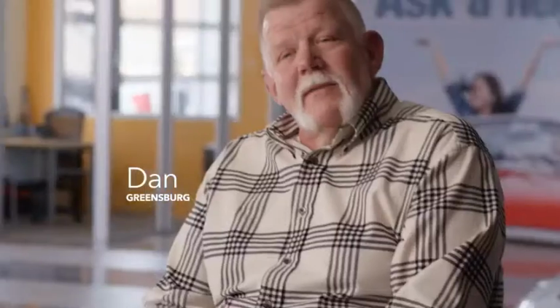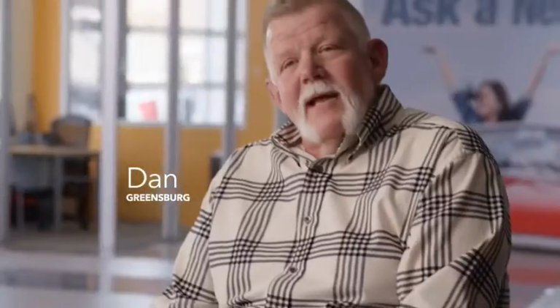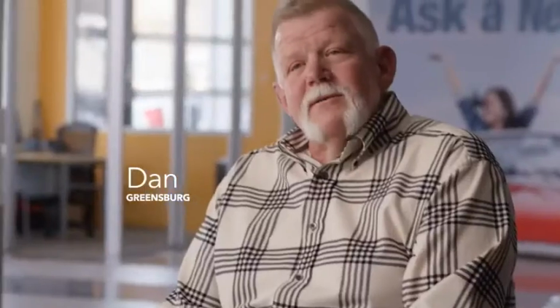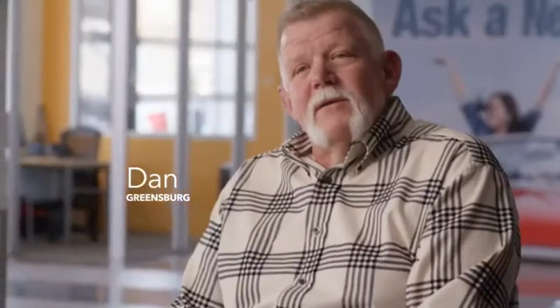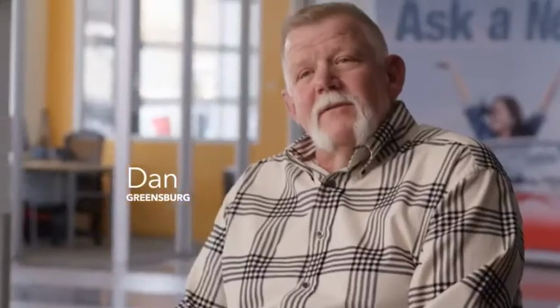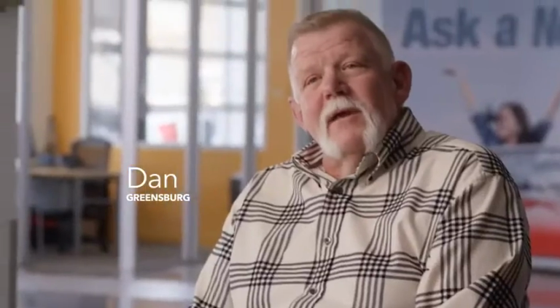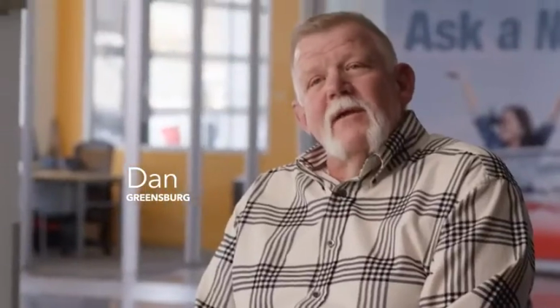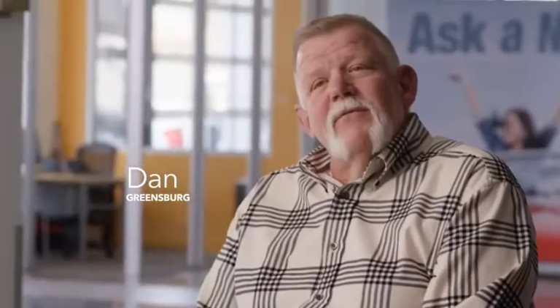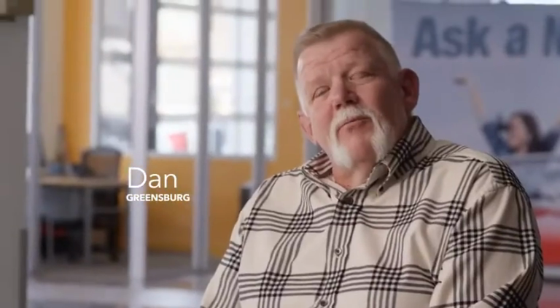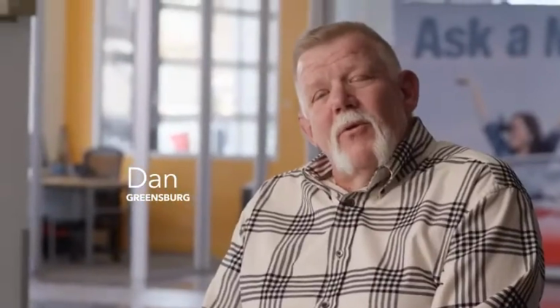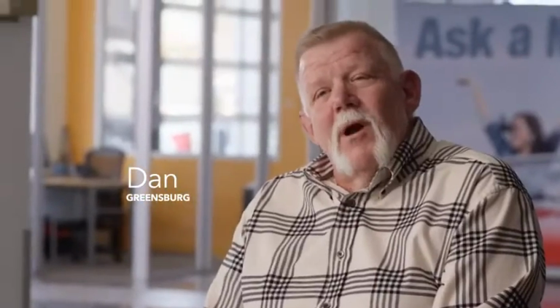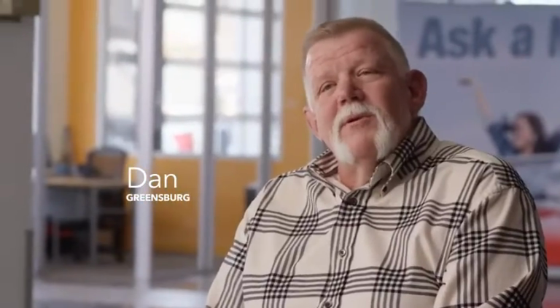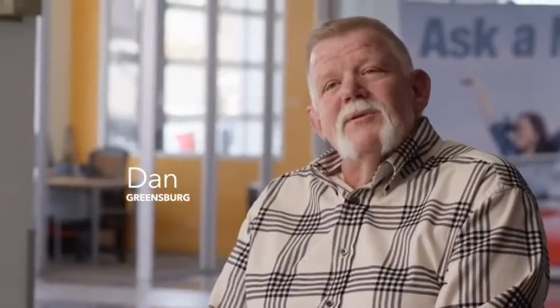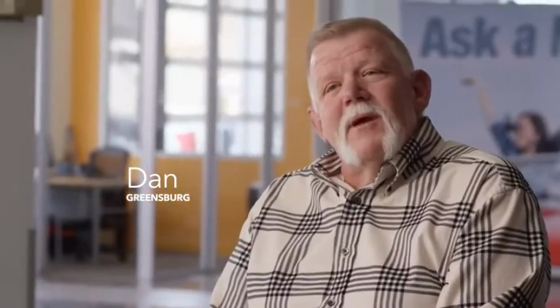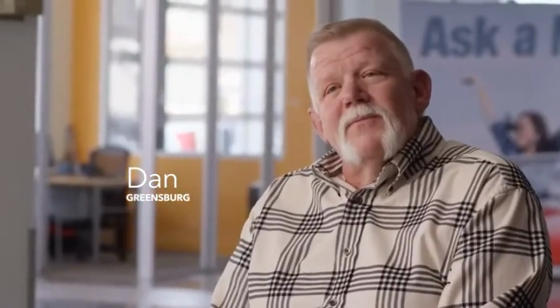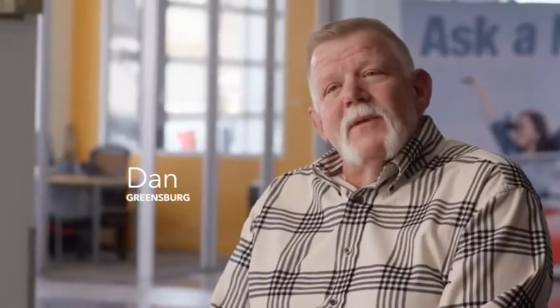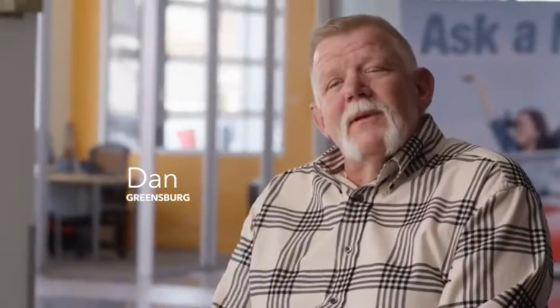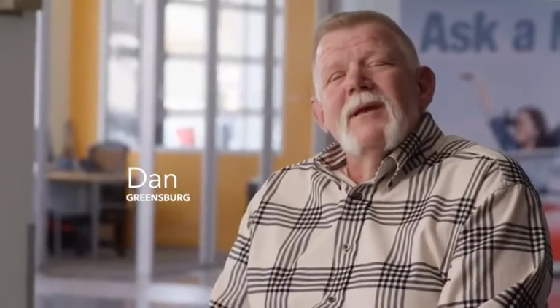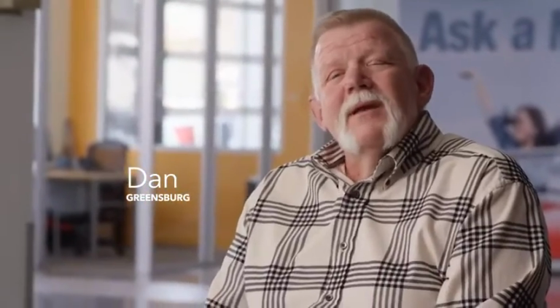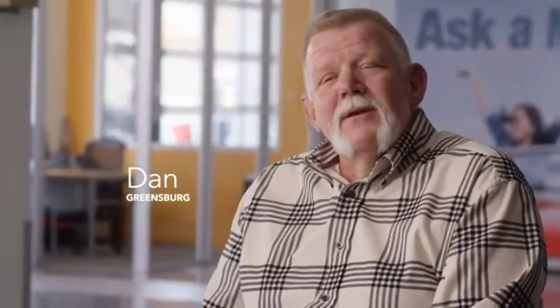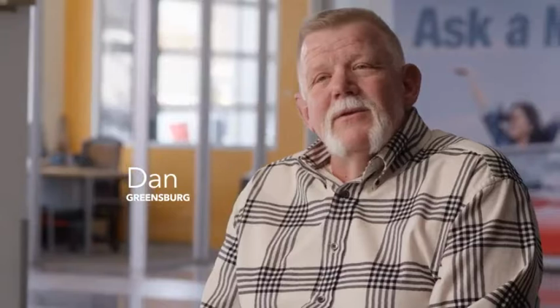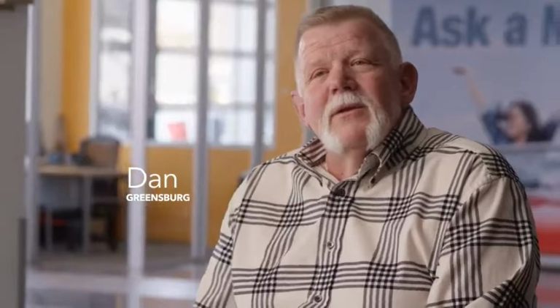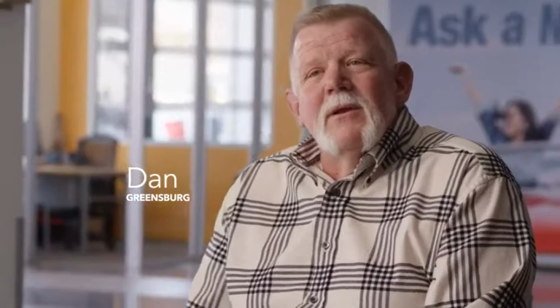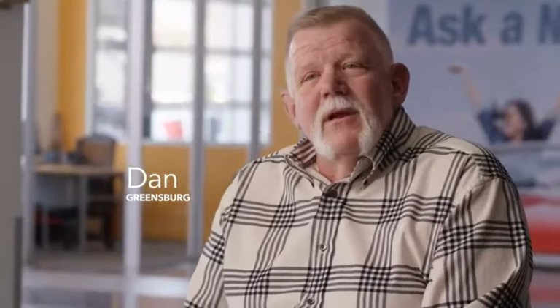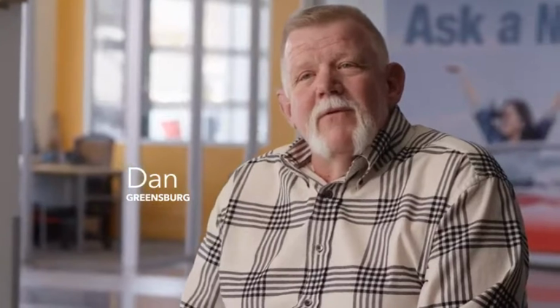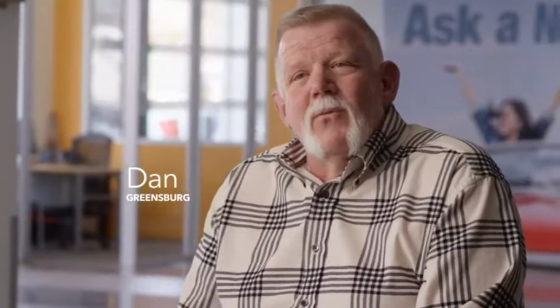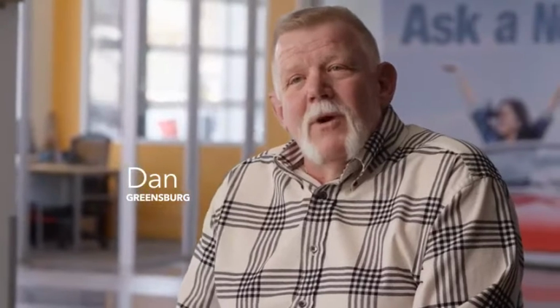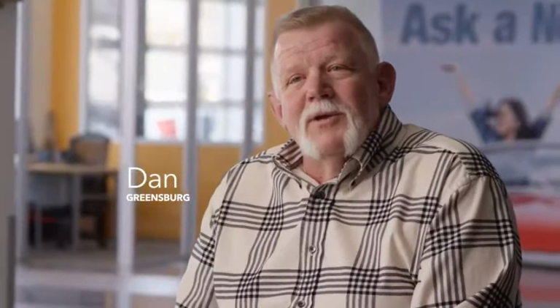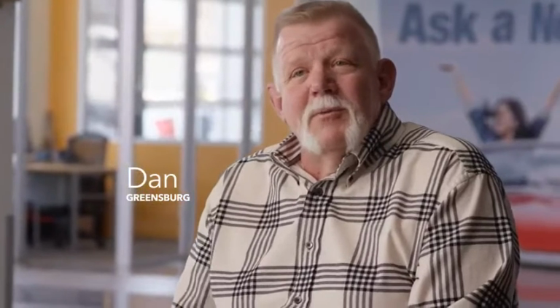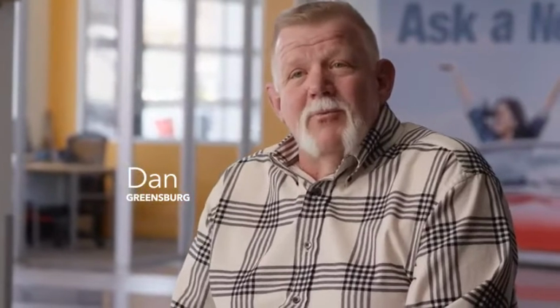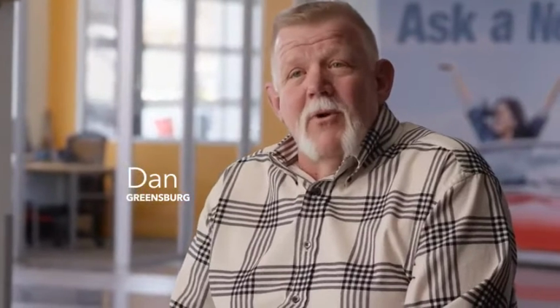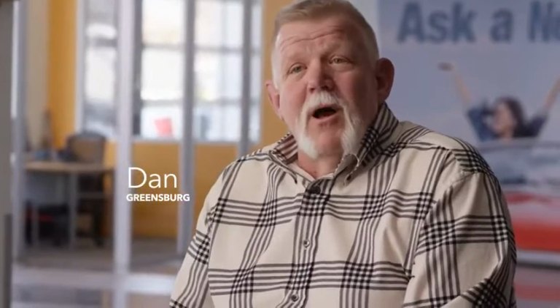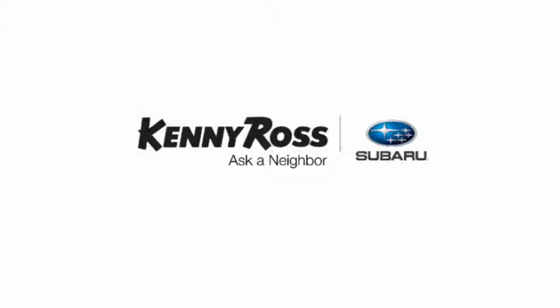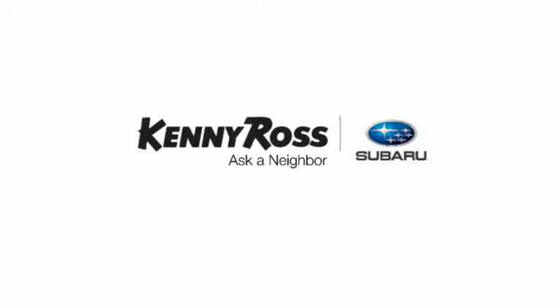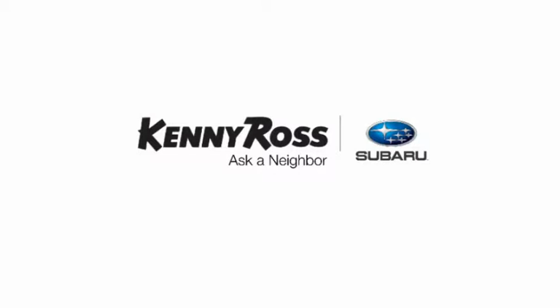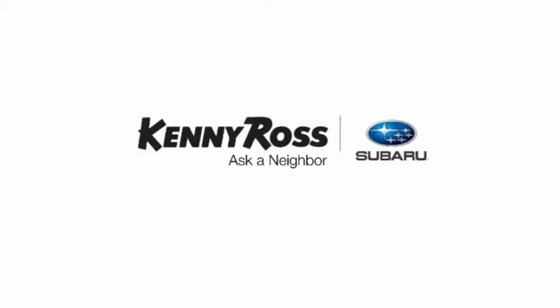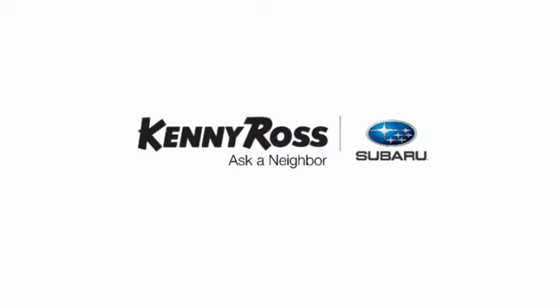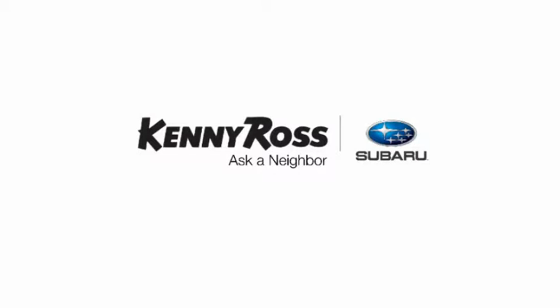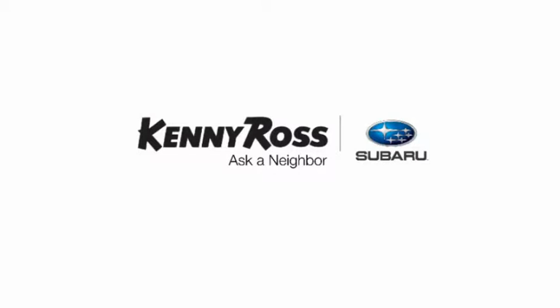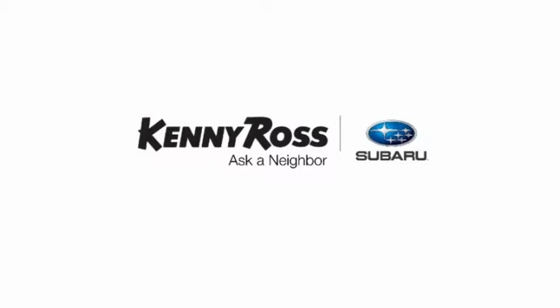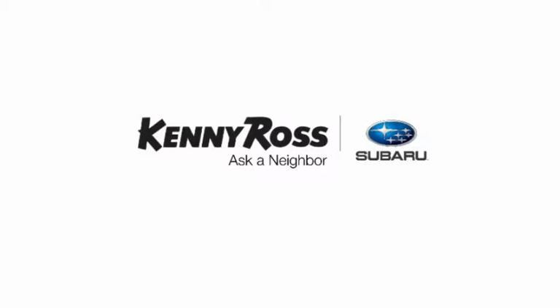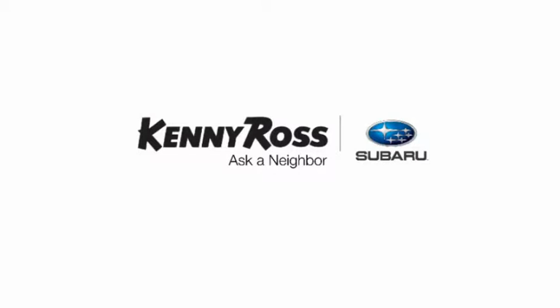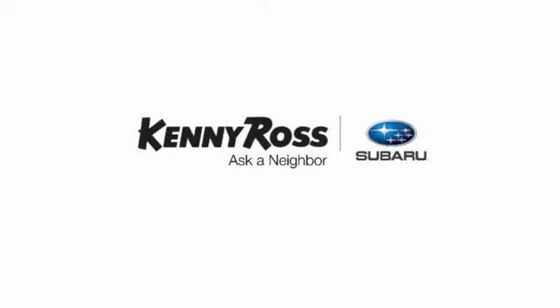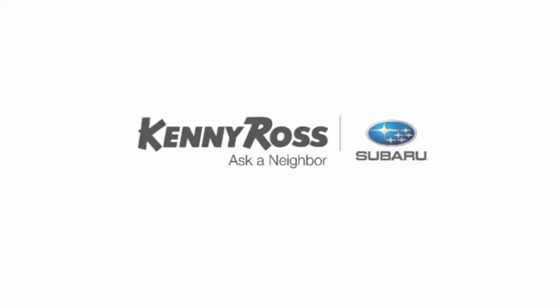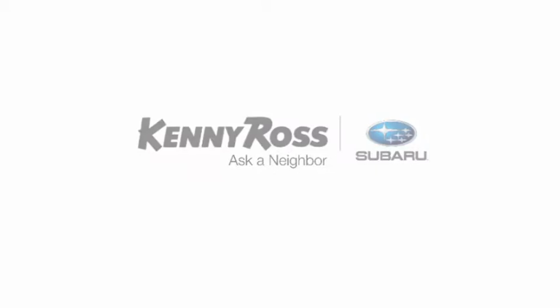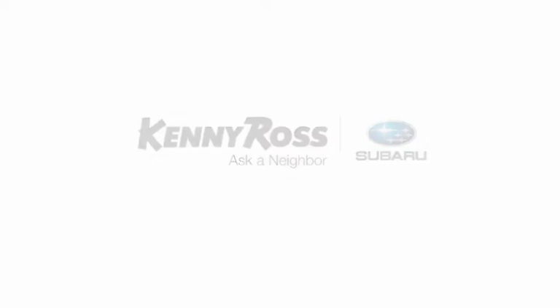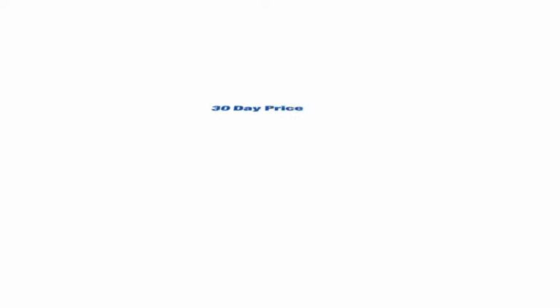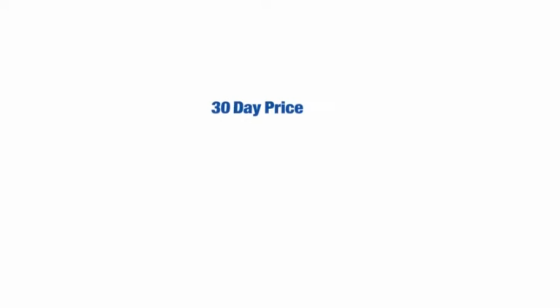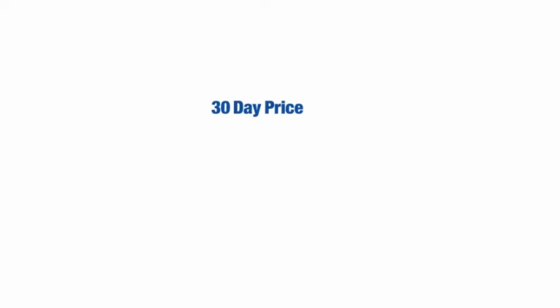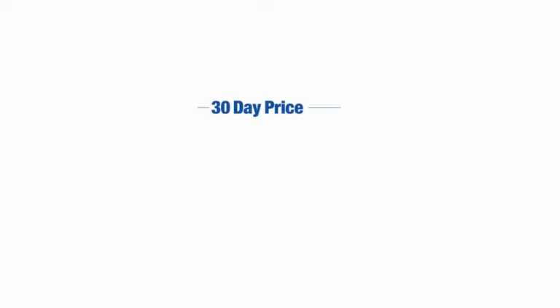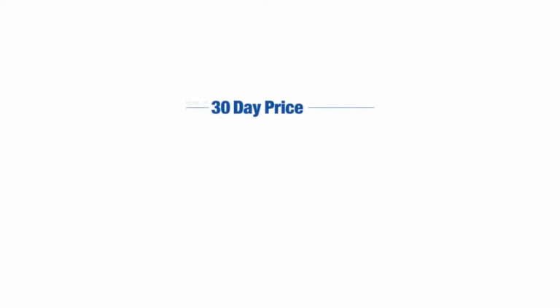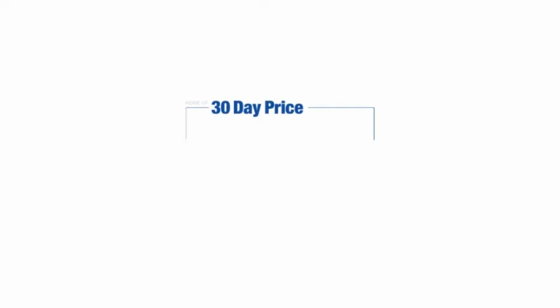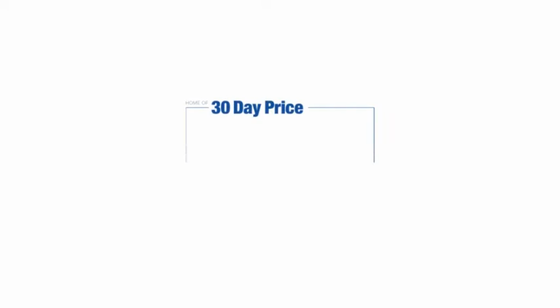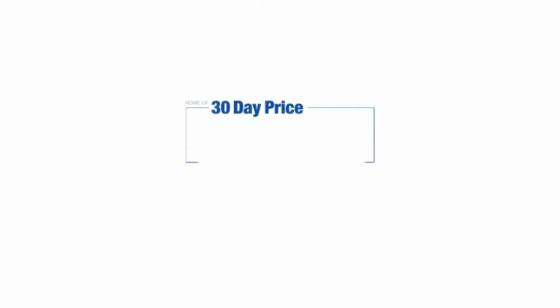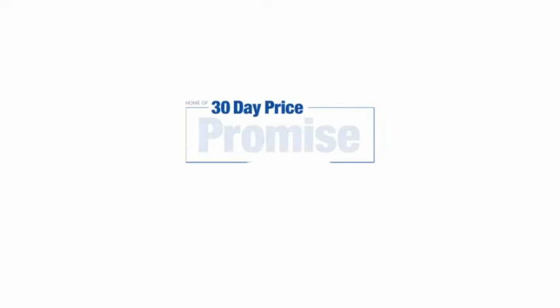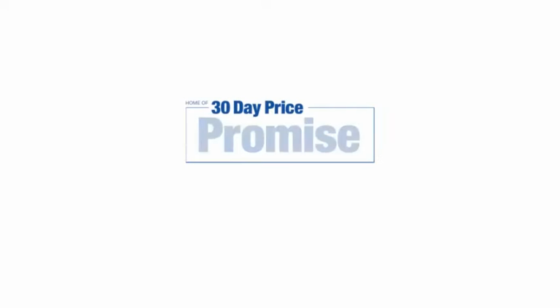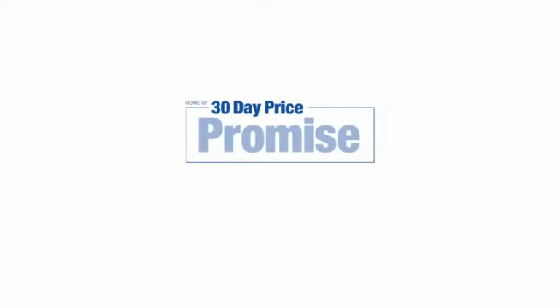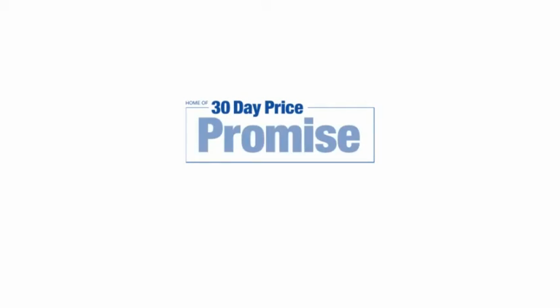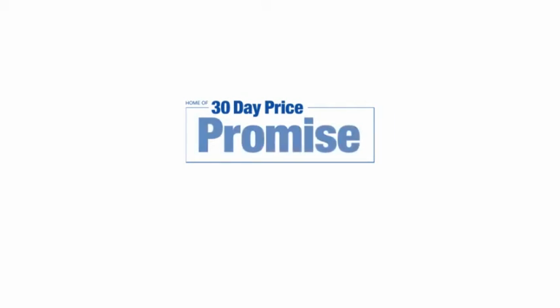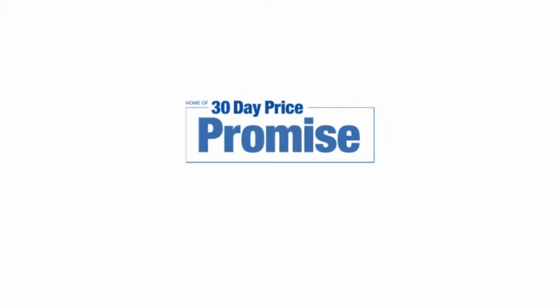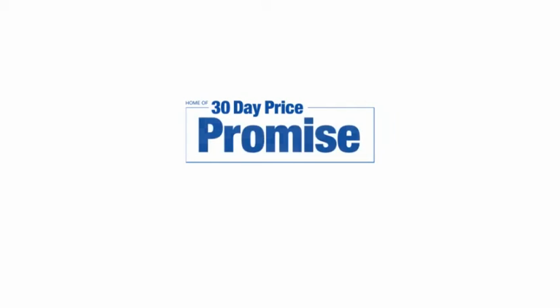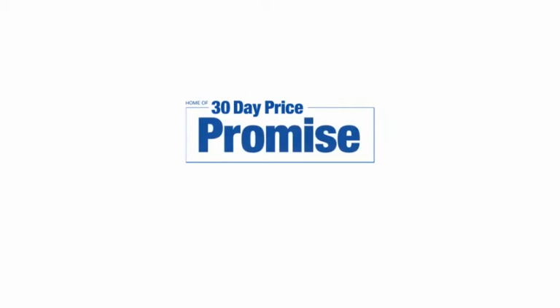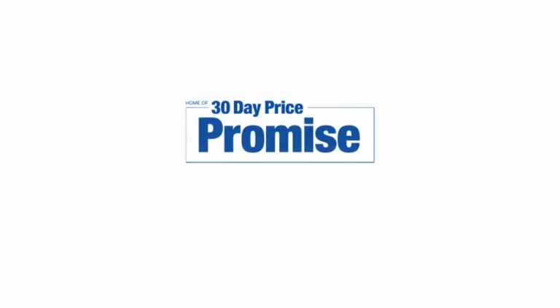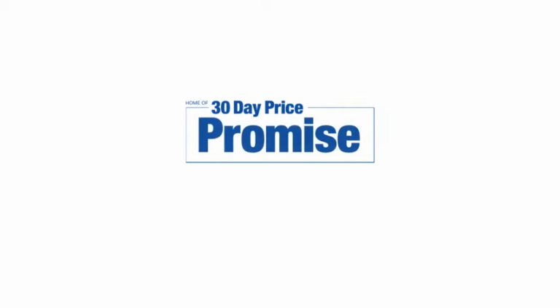All so you can buy worry-free. That's the thing — if you promise something, you deliver what you promise. Kenny Ross Subaru, home of the 30-day price promise.